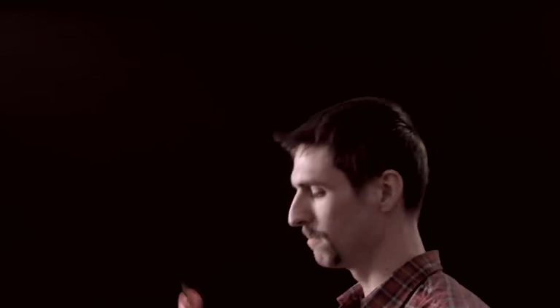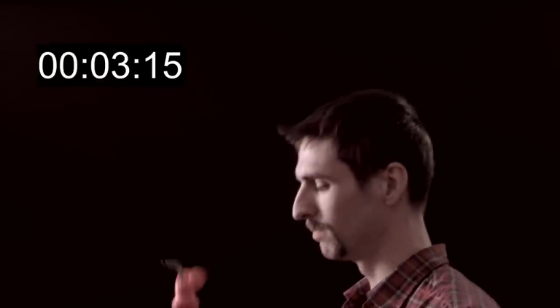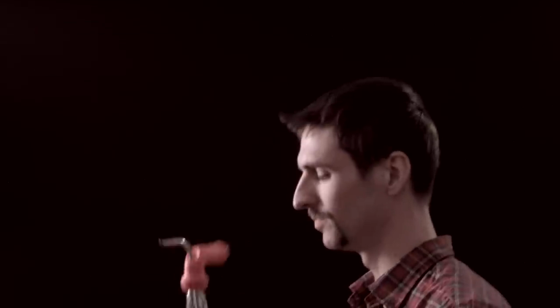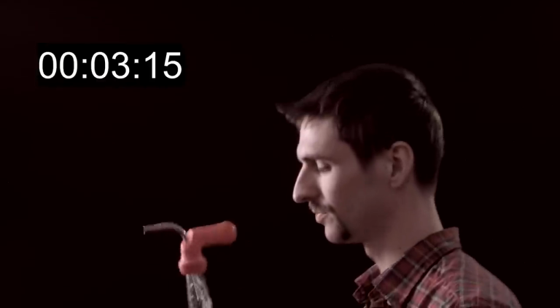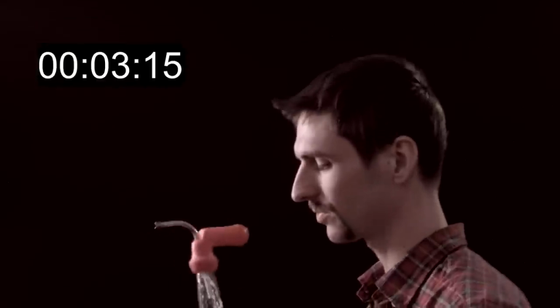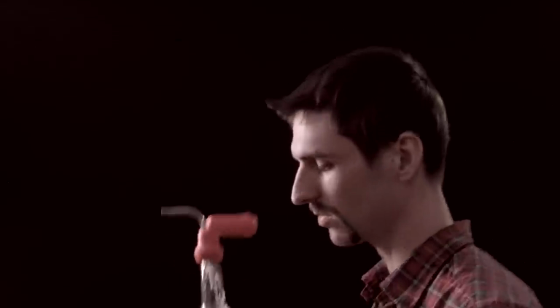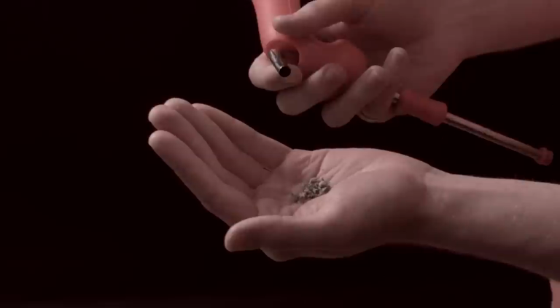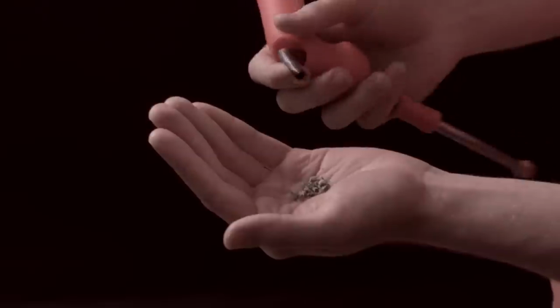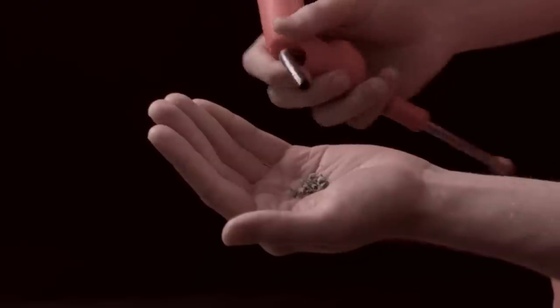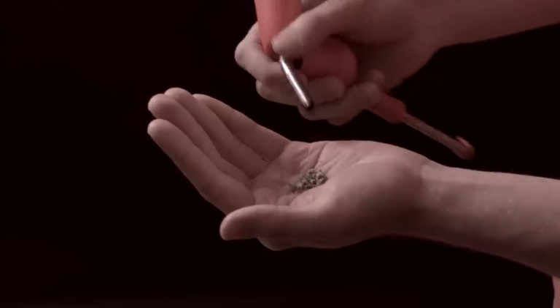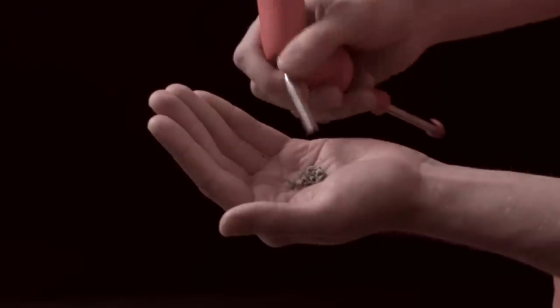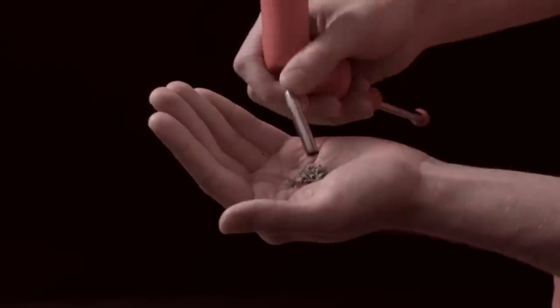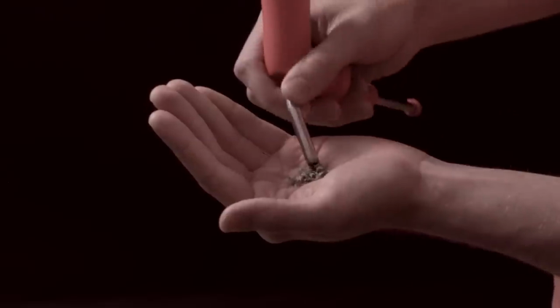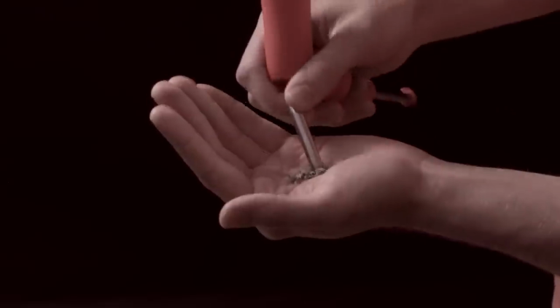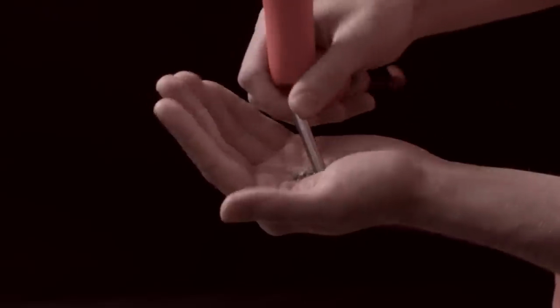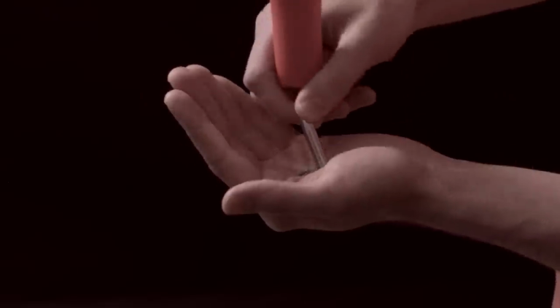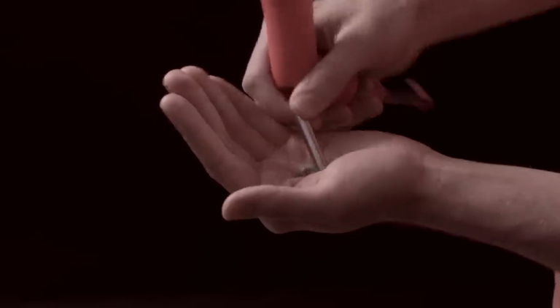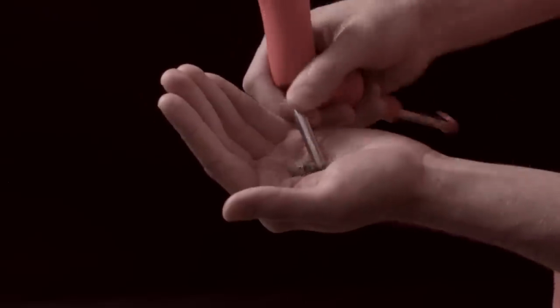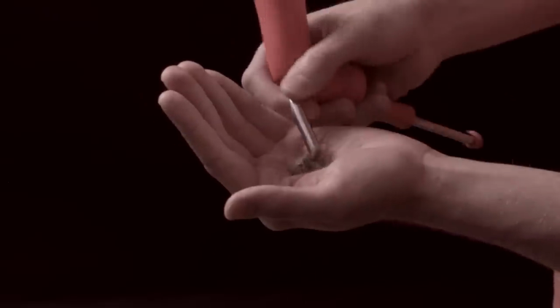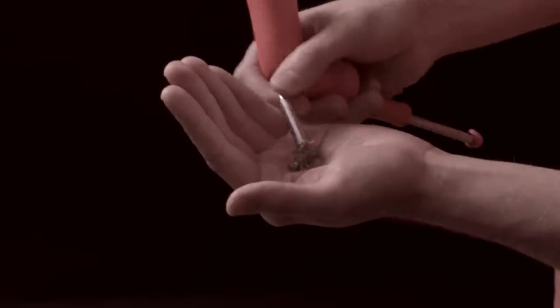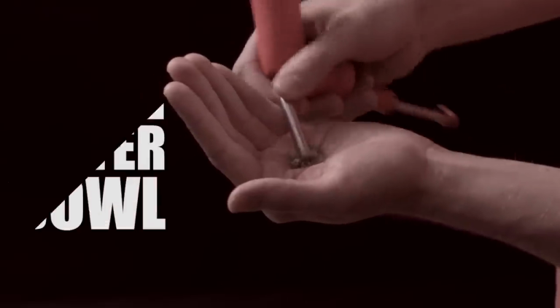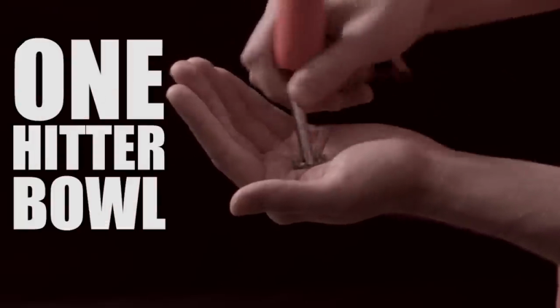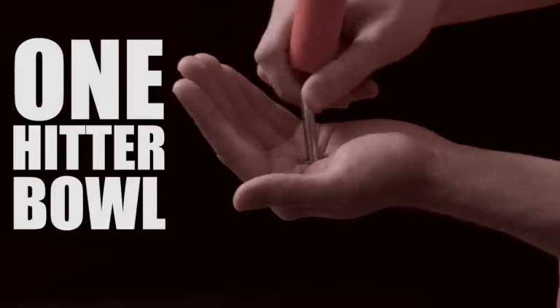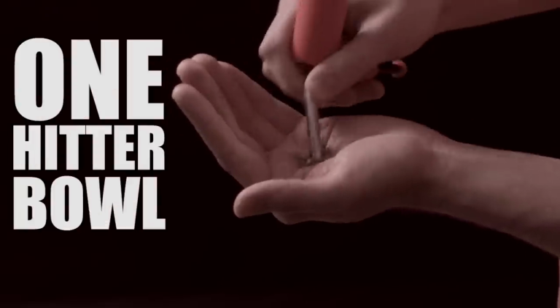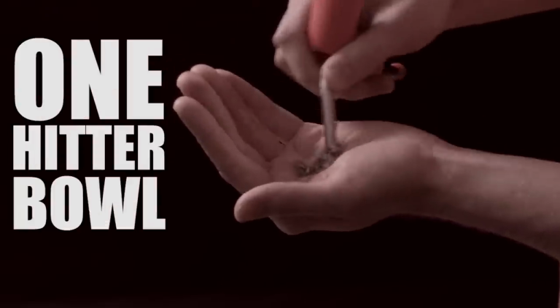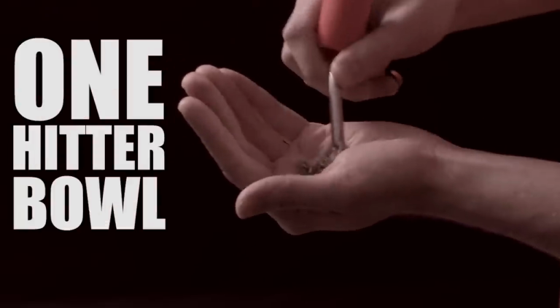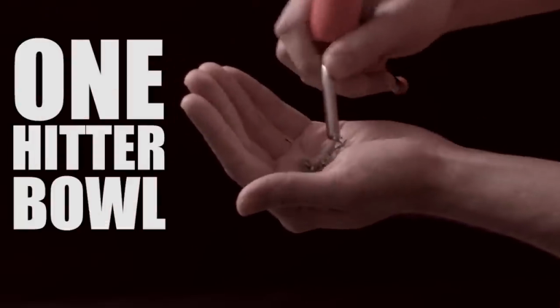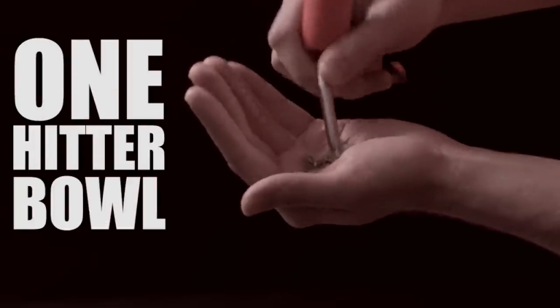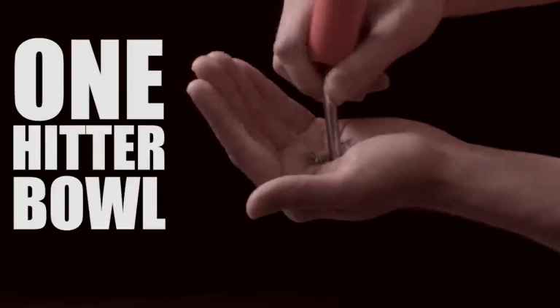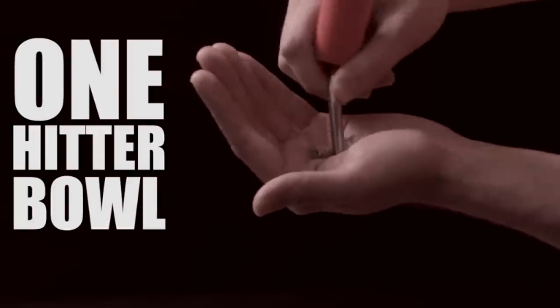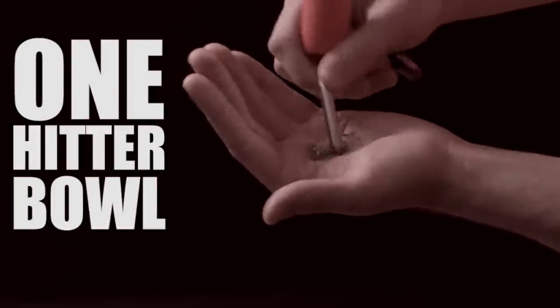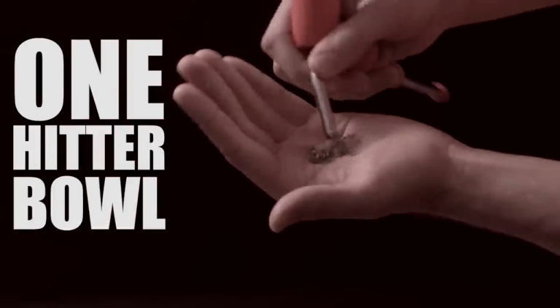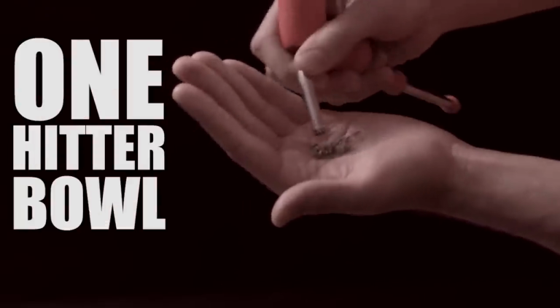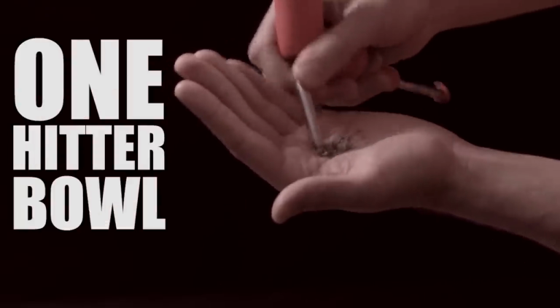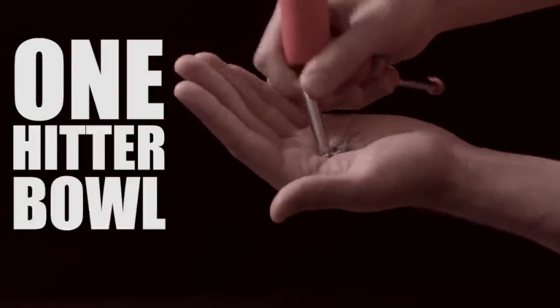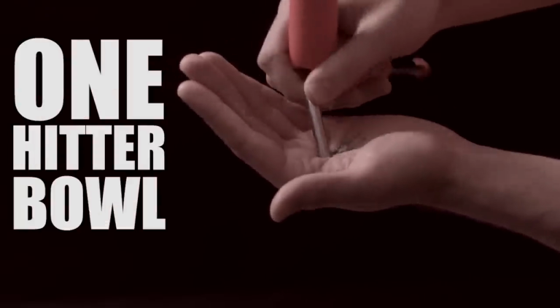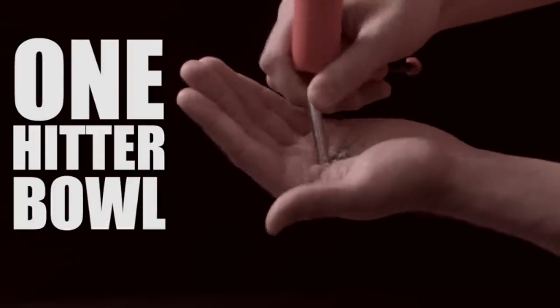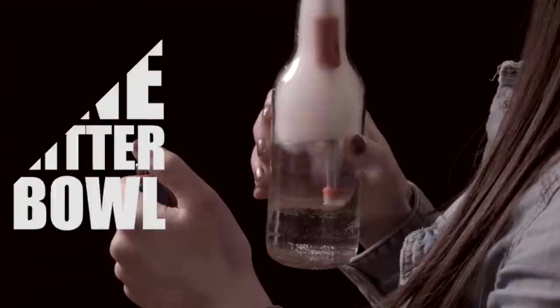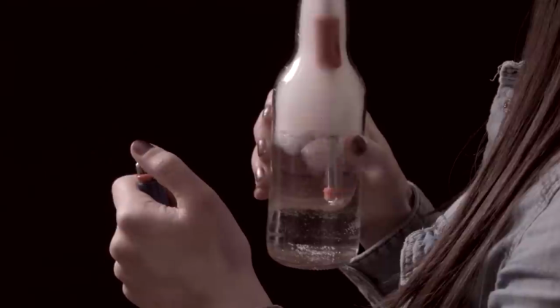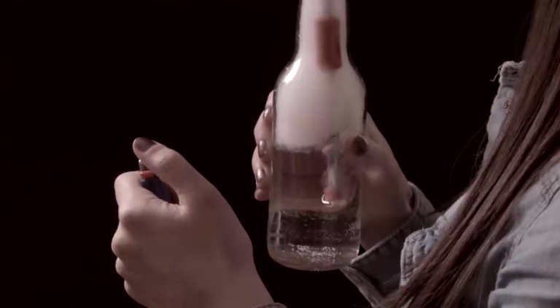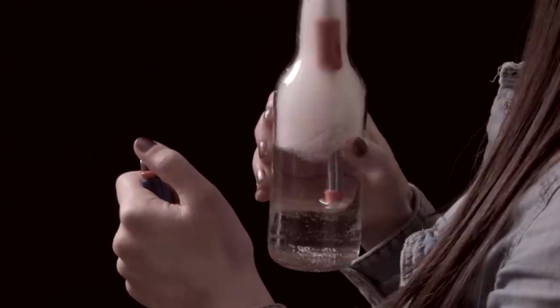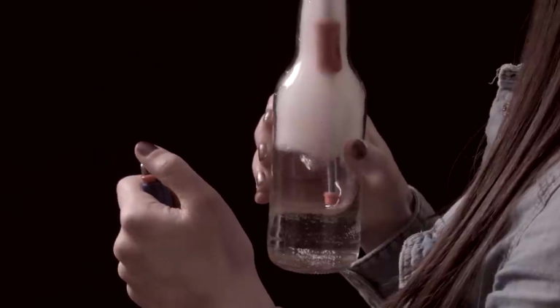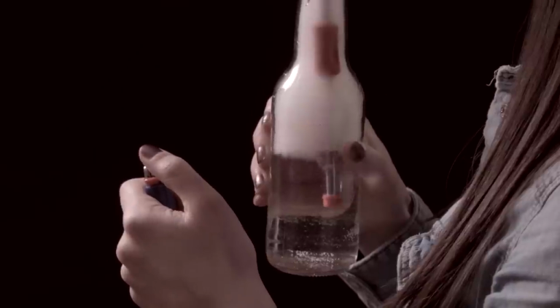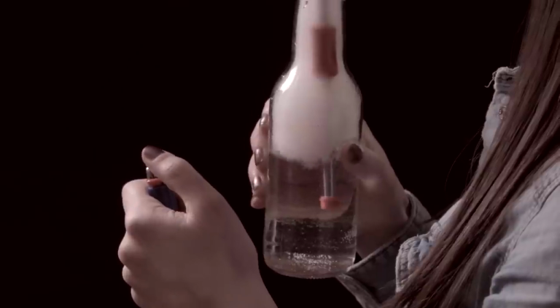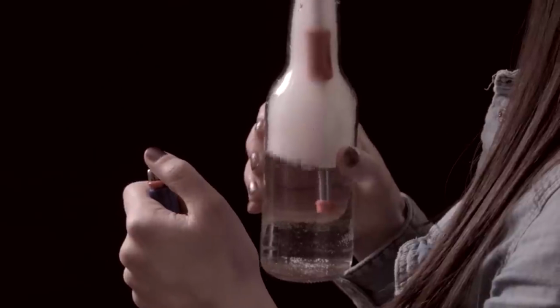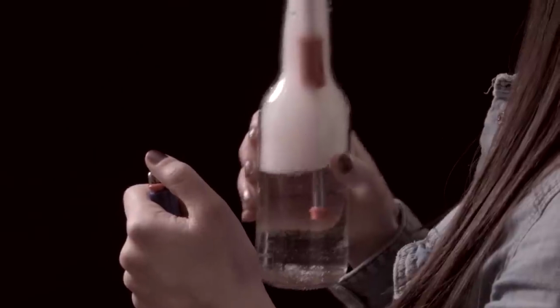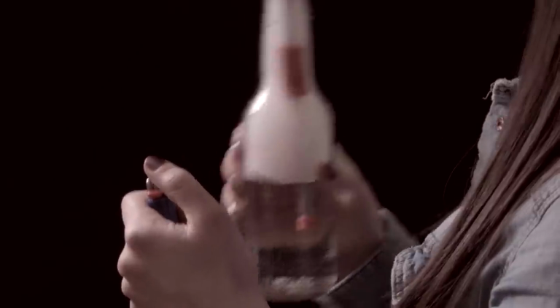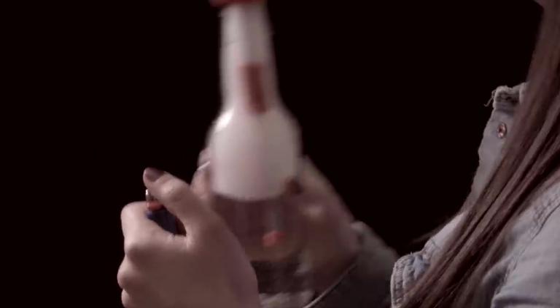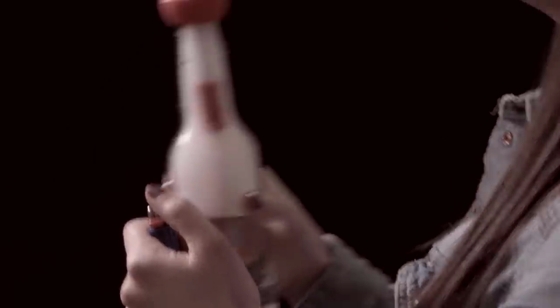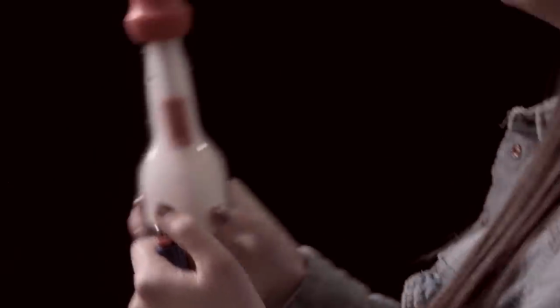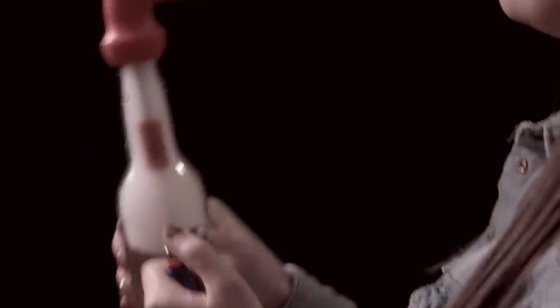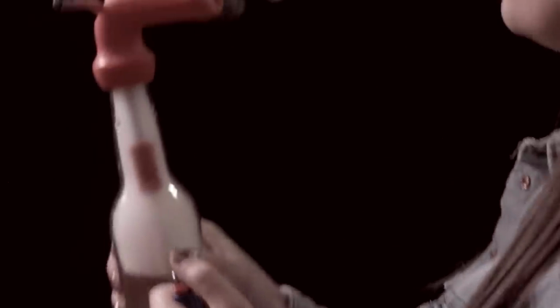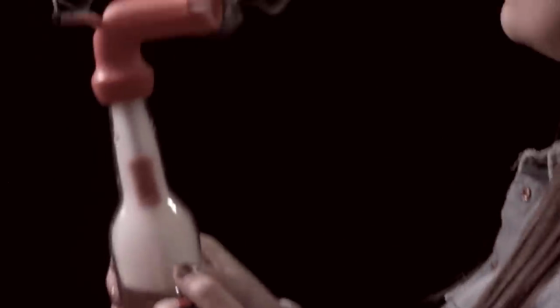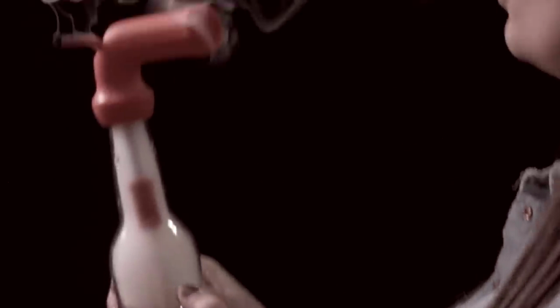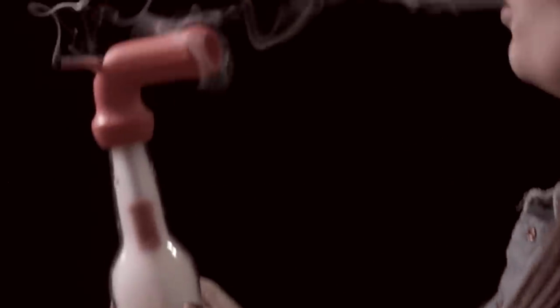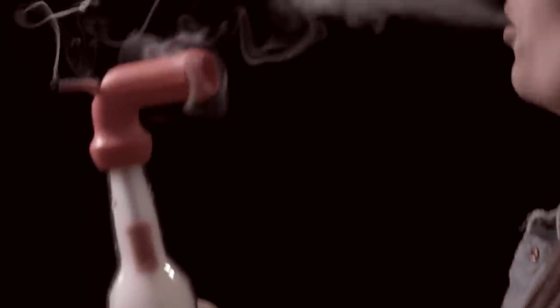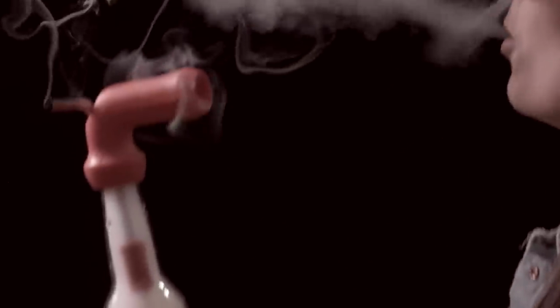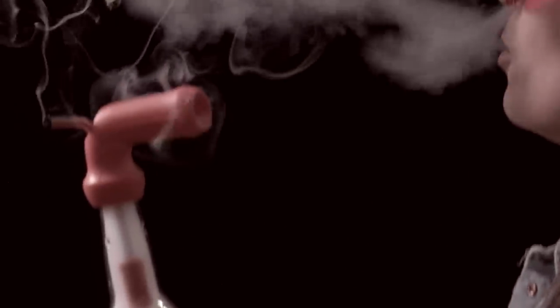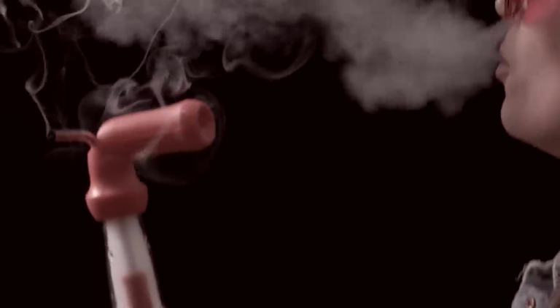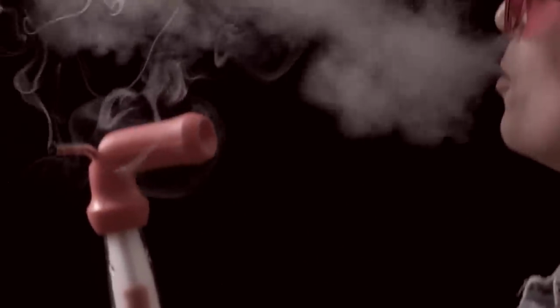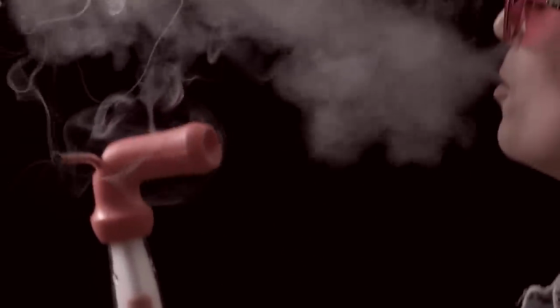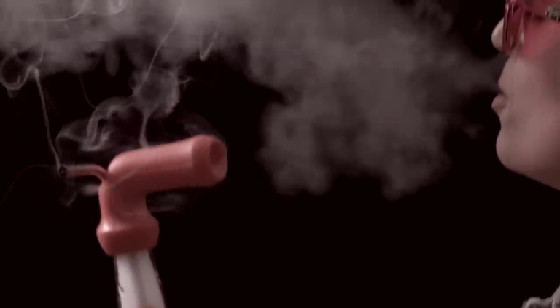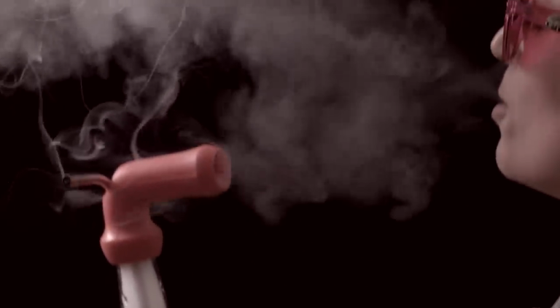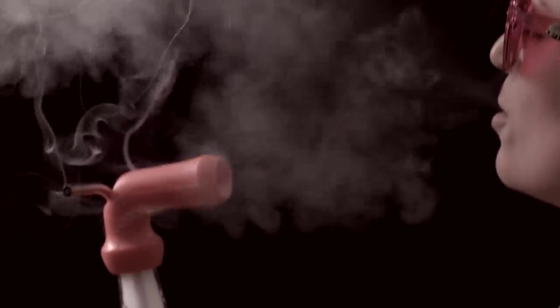On the end of the stainless steel tube there's a one-hitter bowl. Pack your herbs, fill a bottle halfway, and you've got yourself a portable water bong.